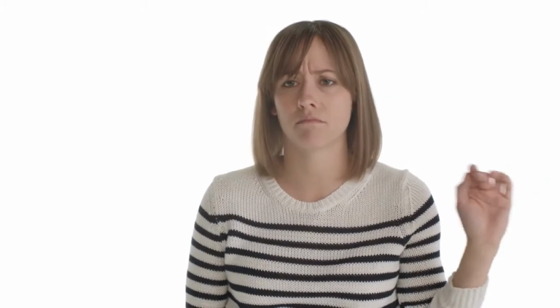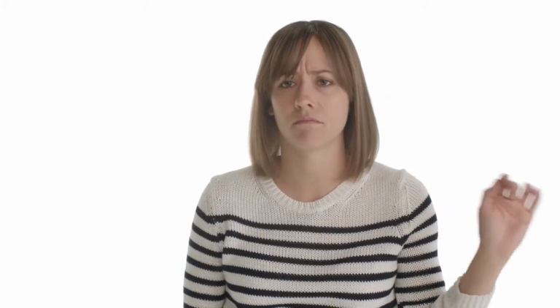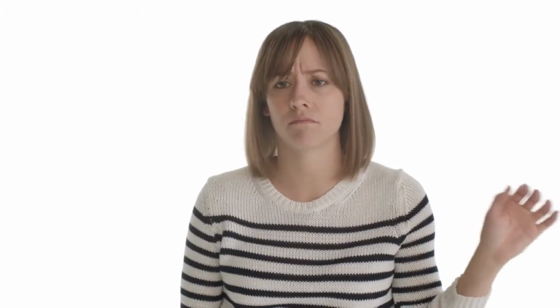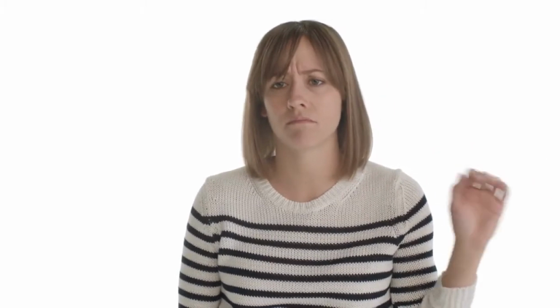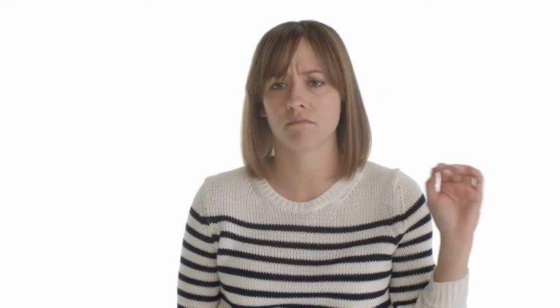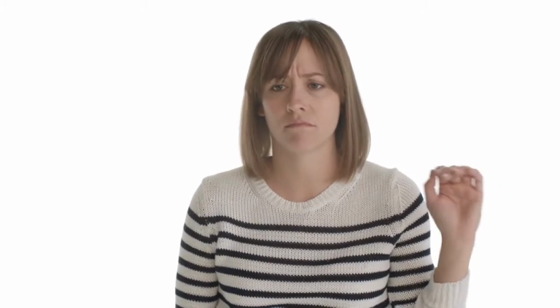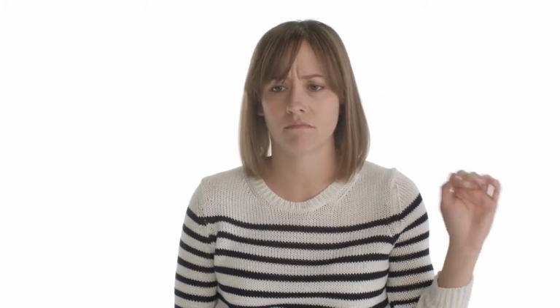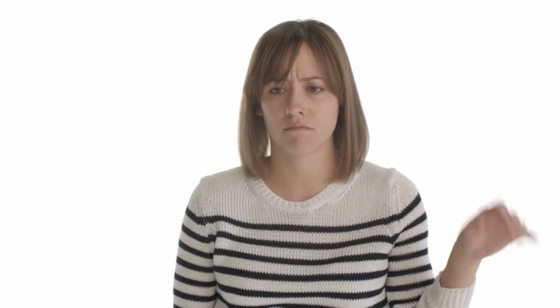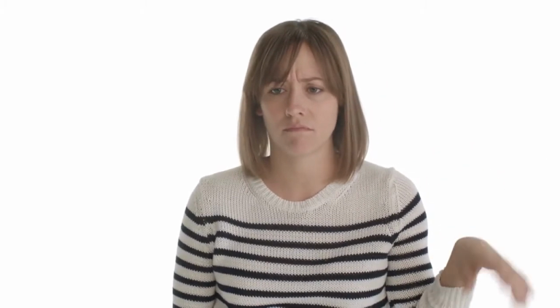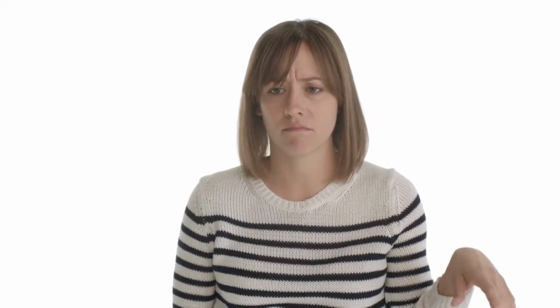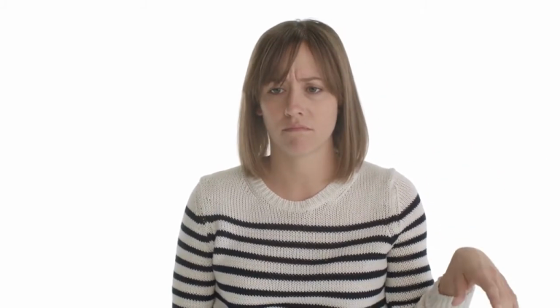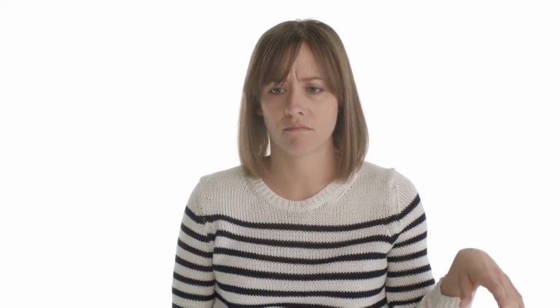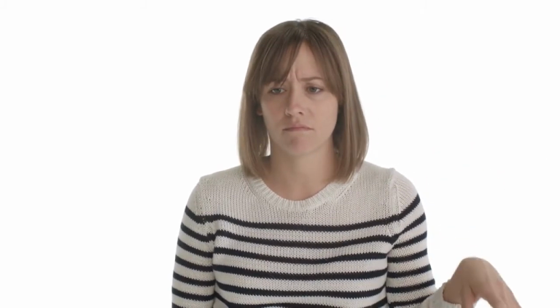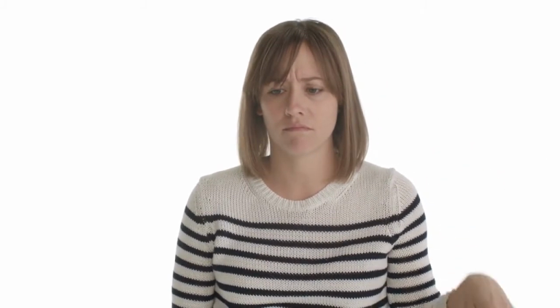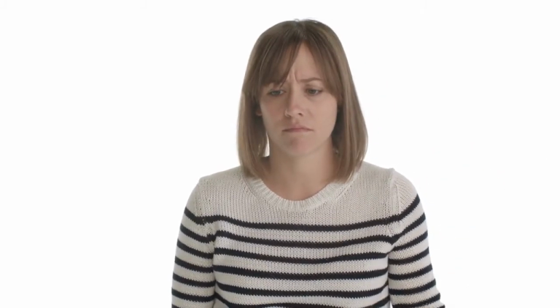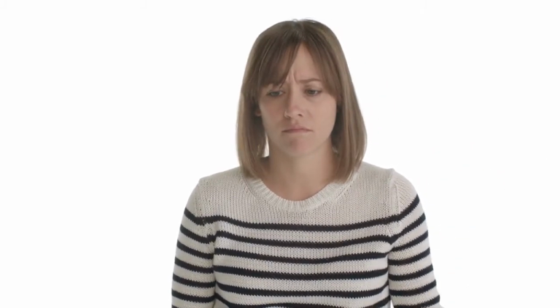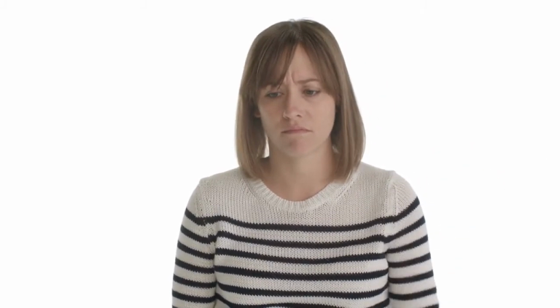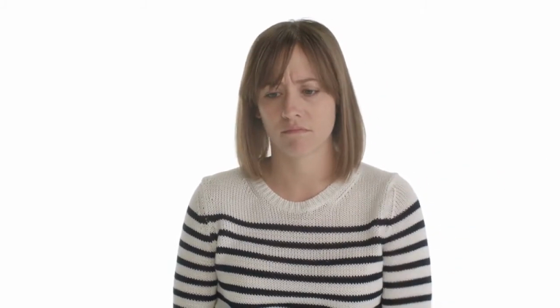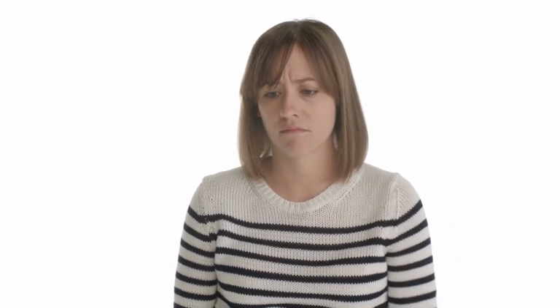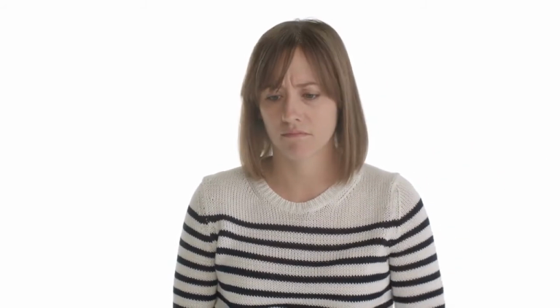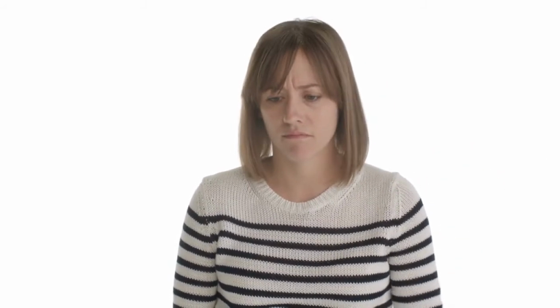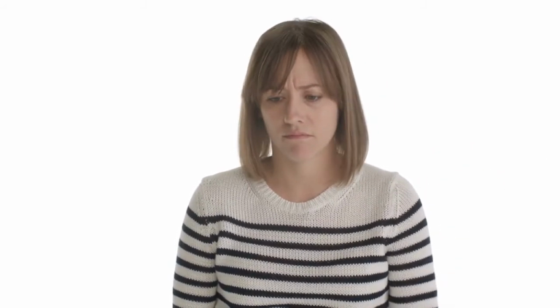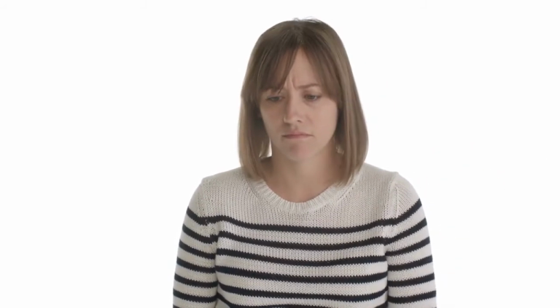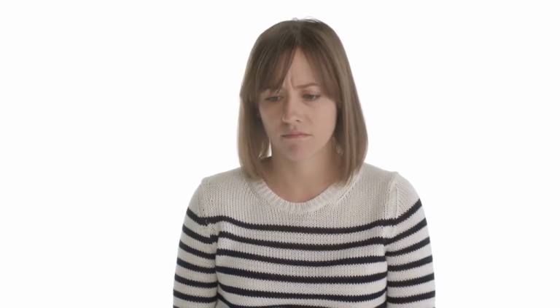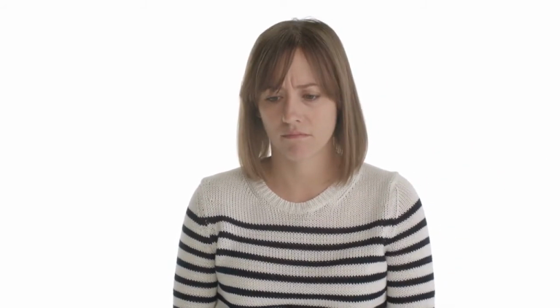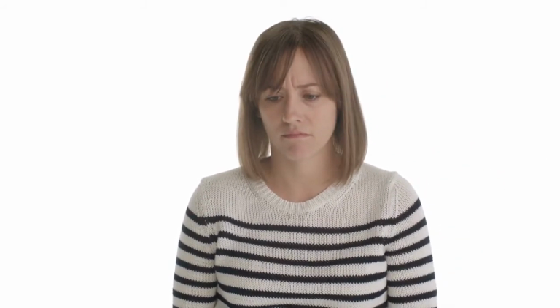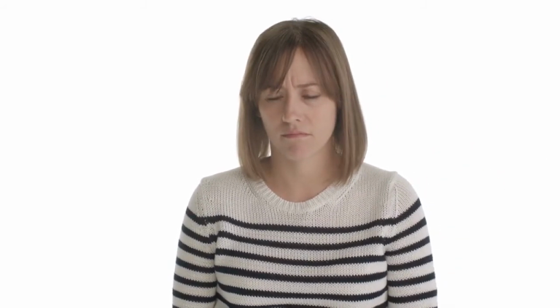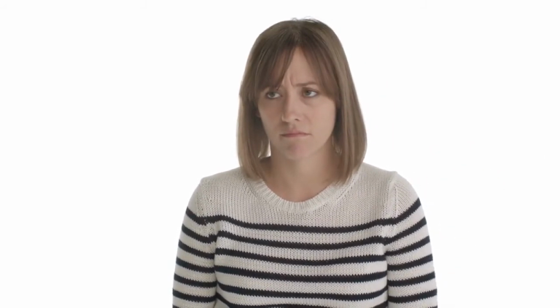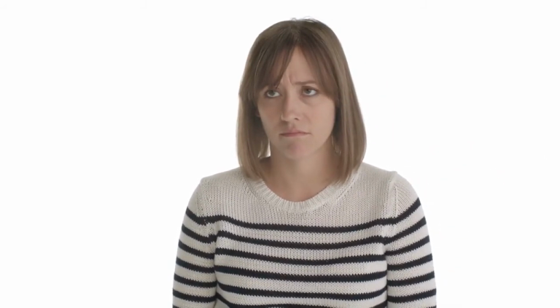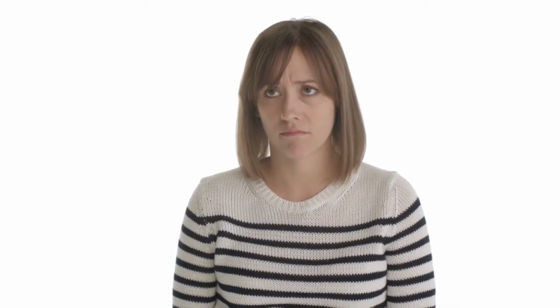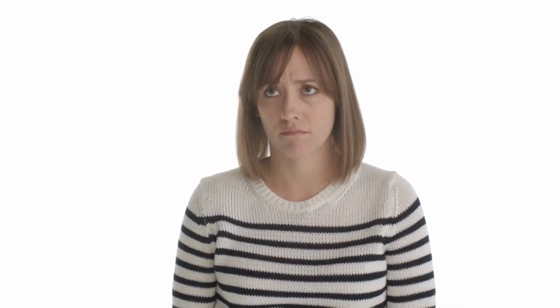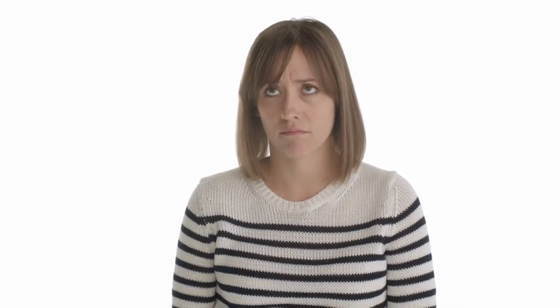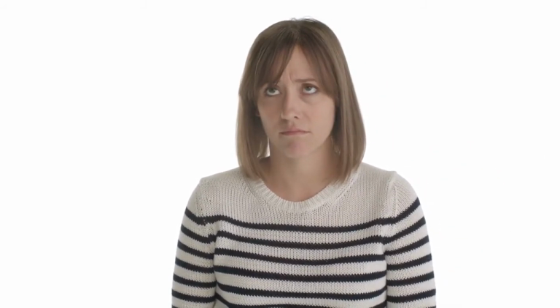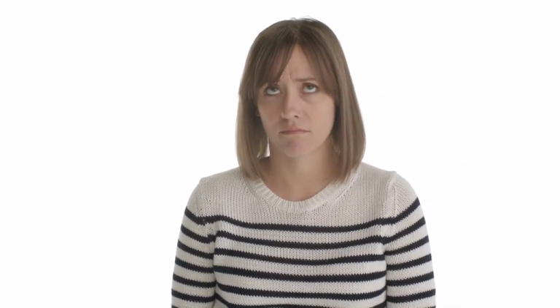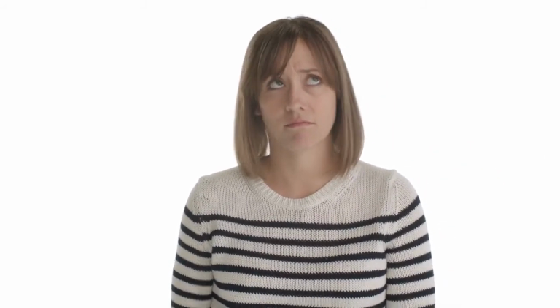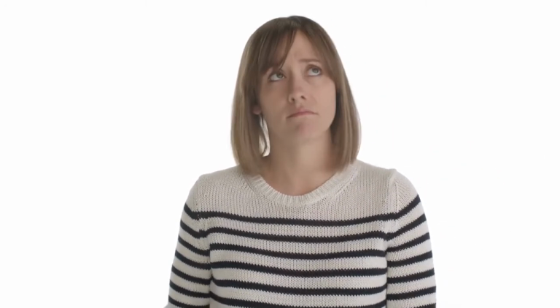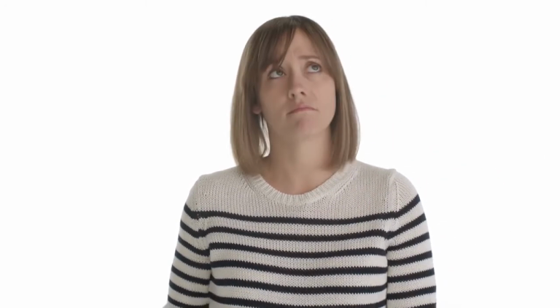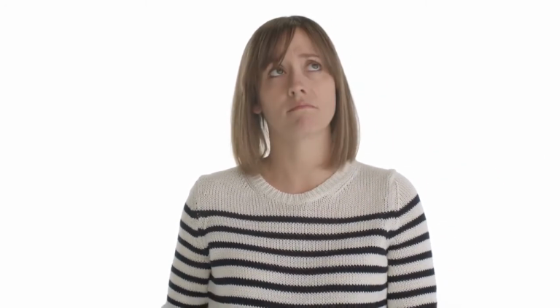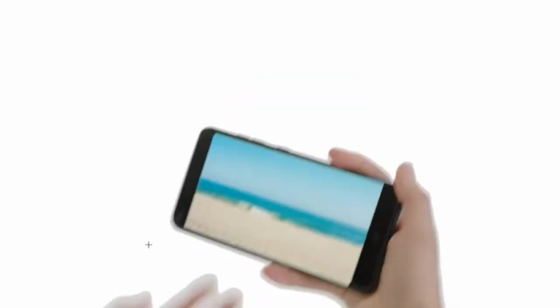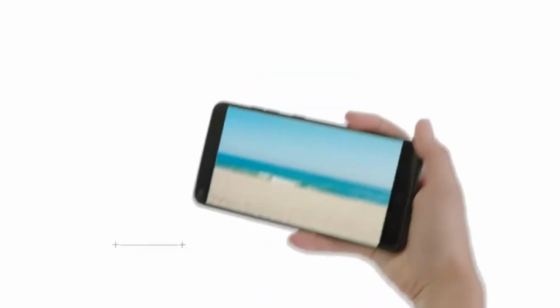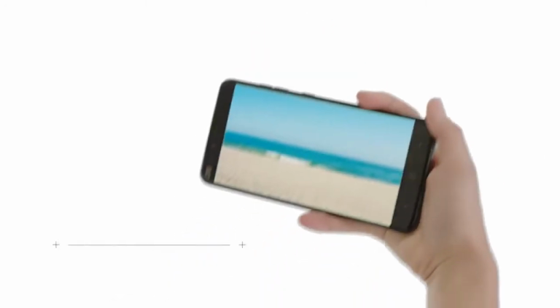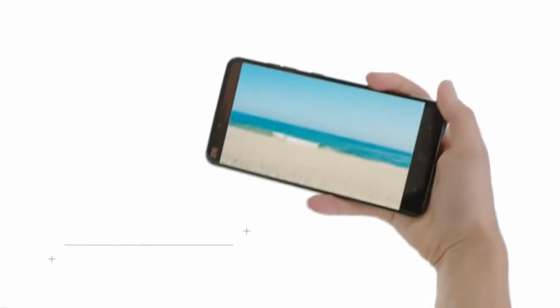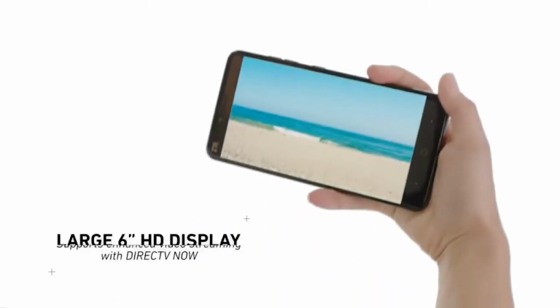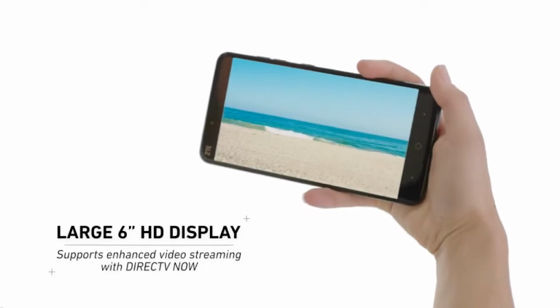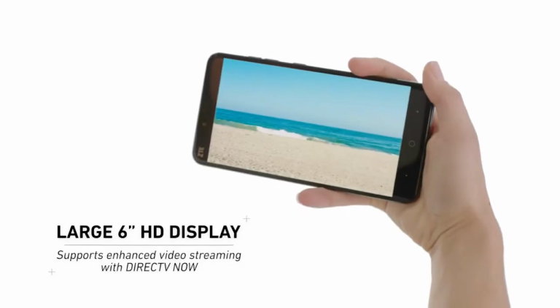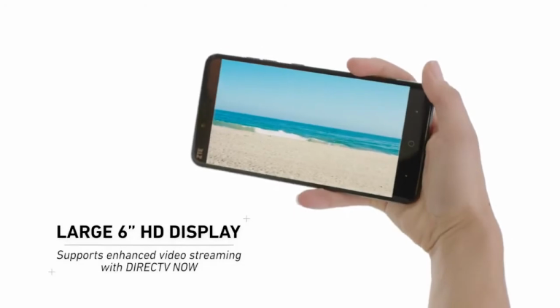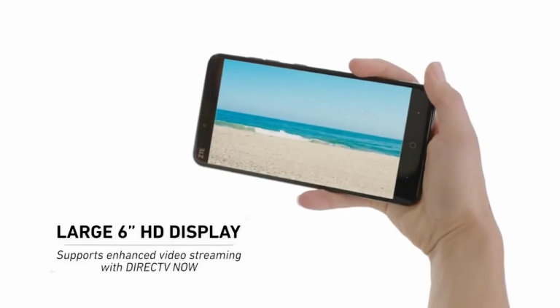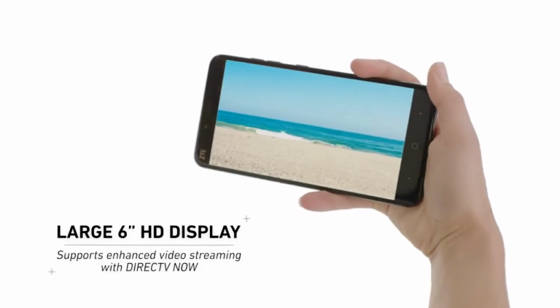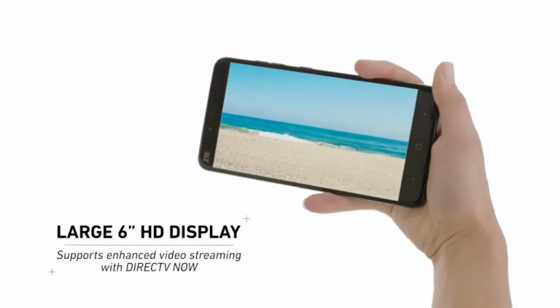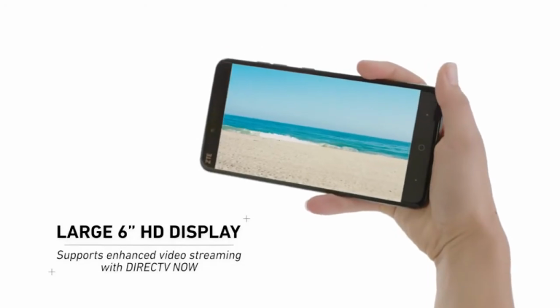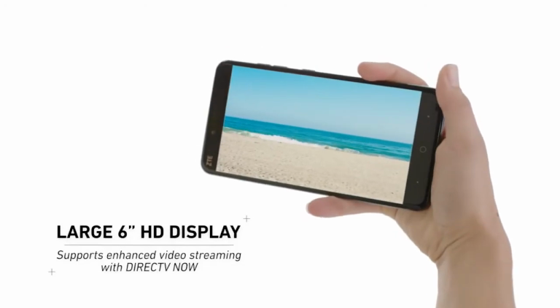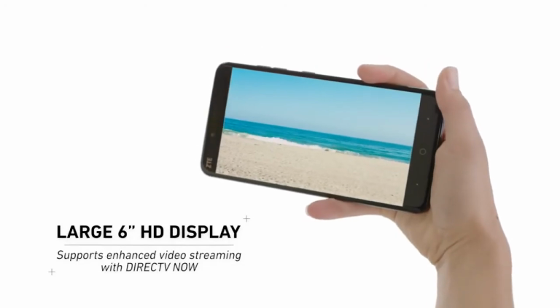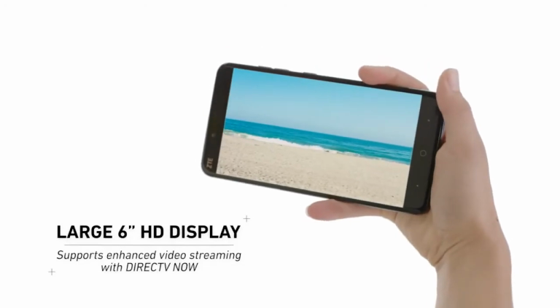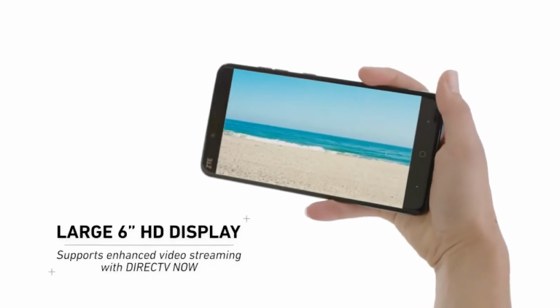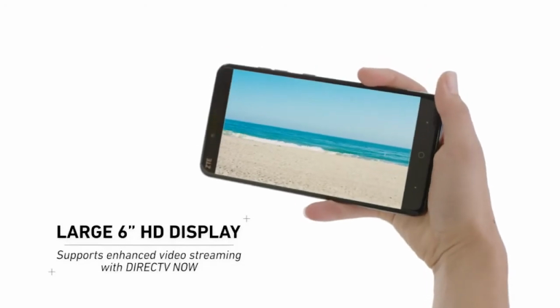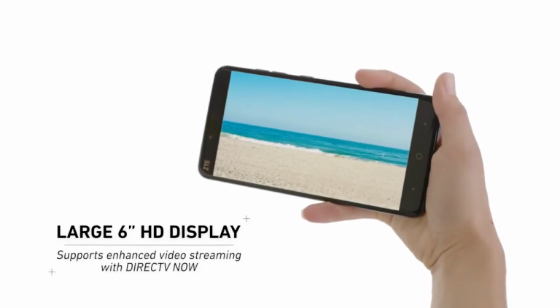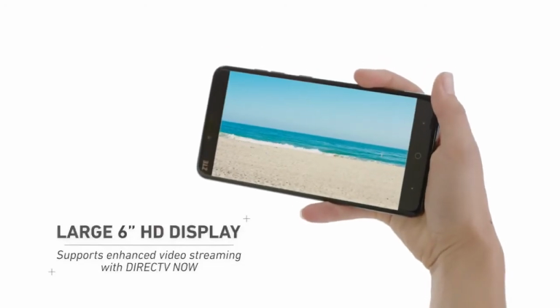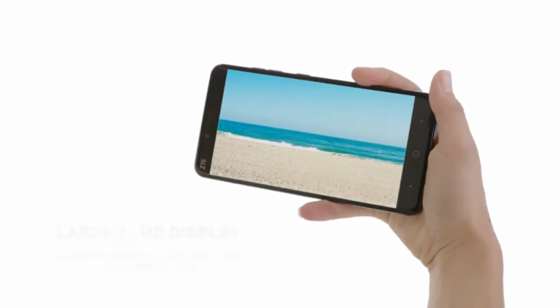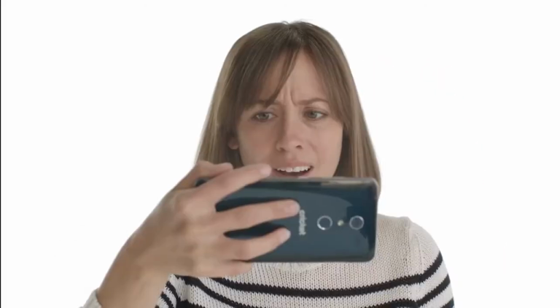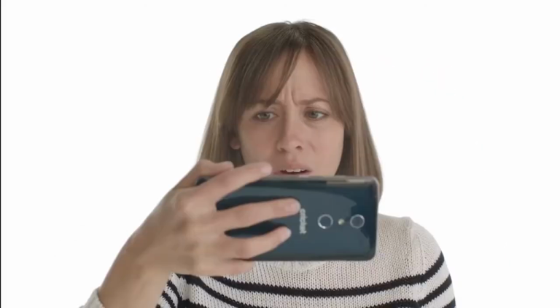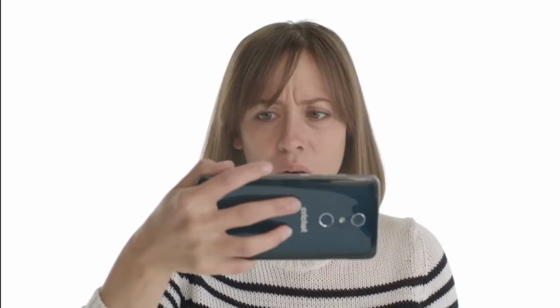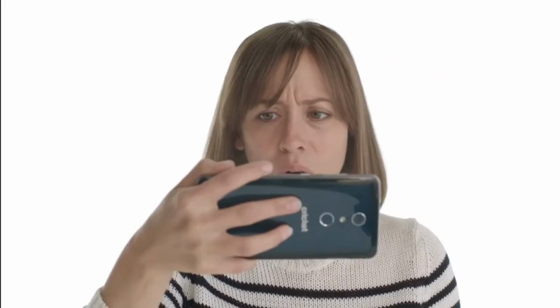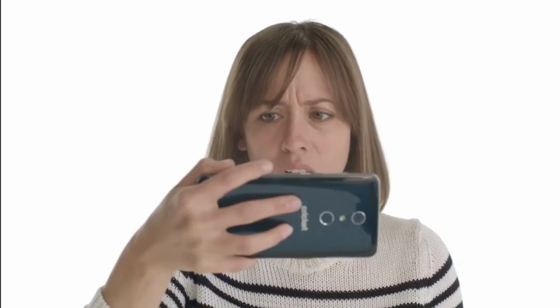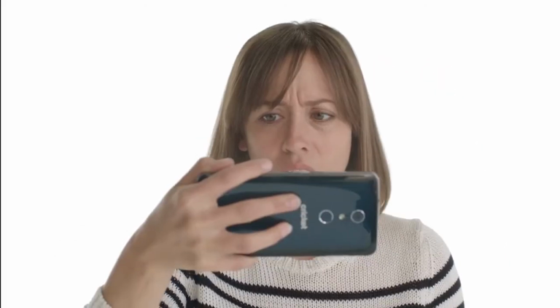Videos also look equally vivid on the Blade X Max's 6-inch display in full HD. Wow.